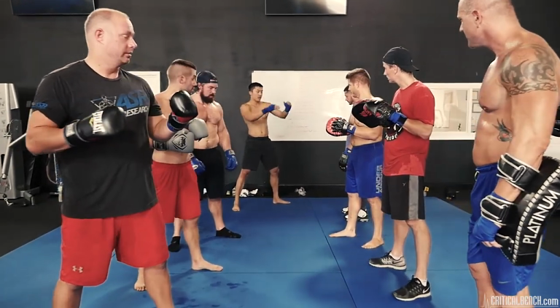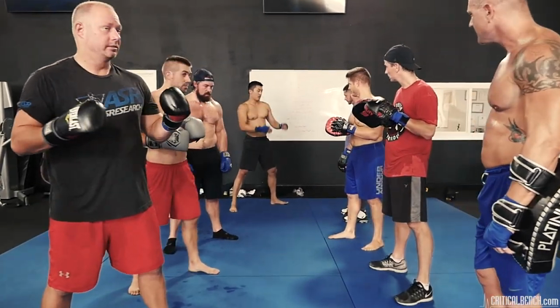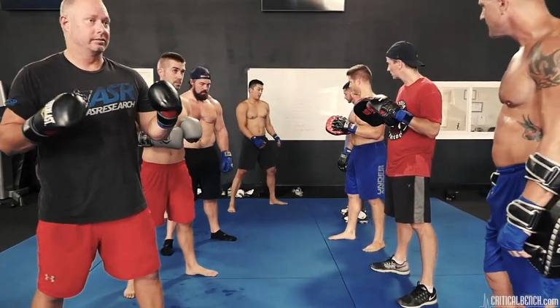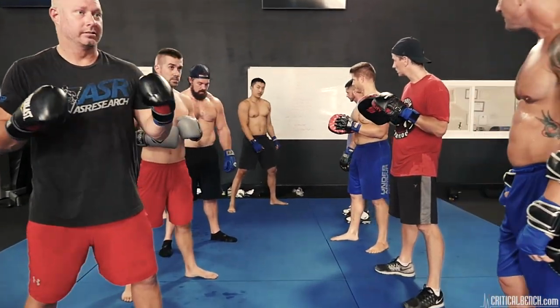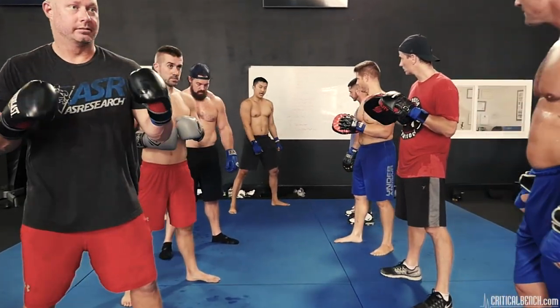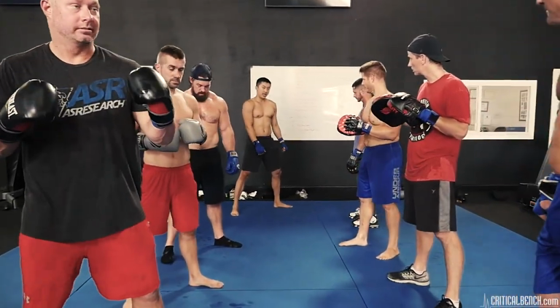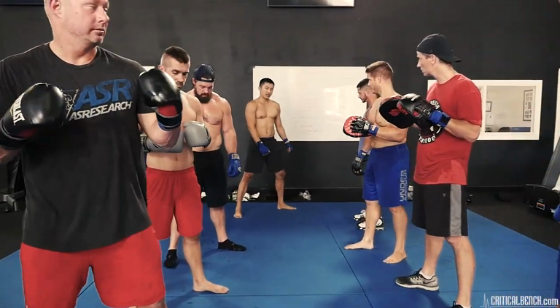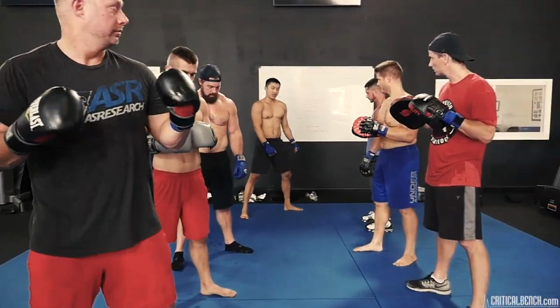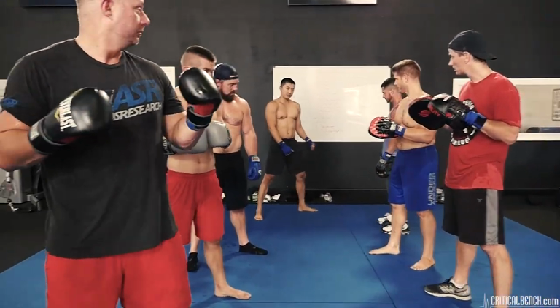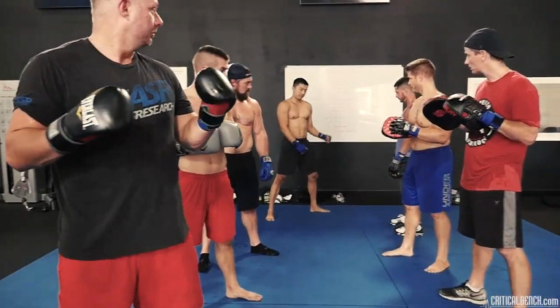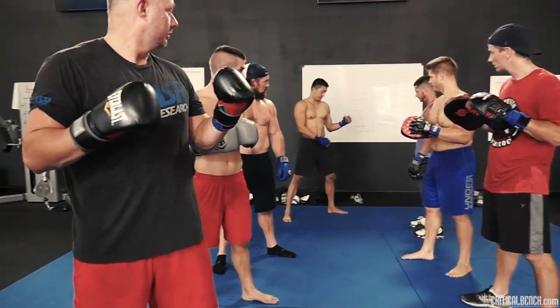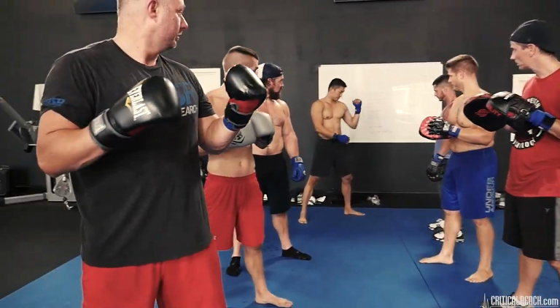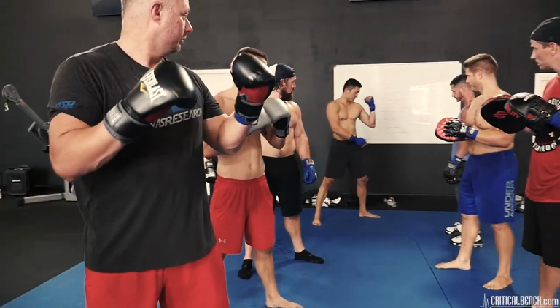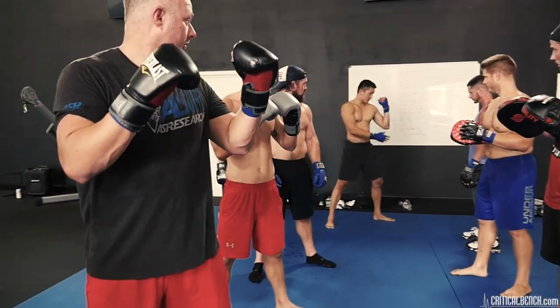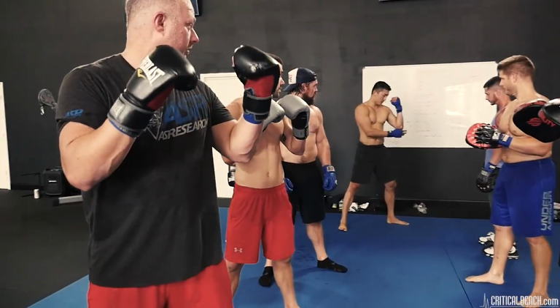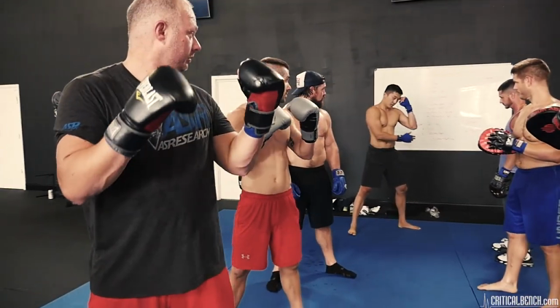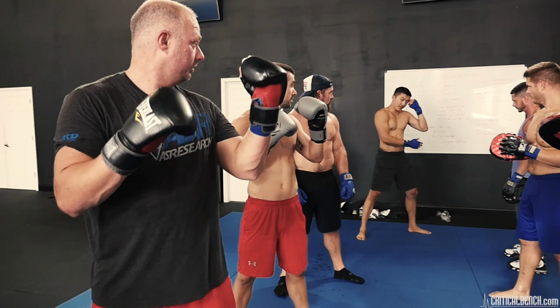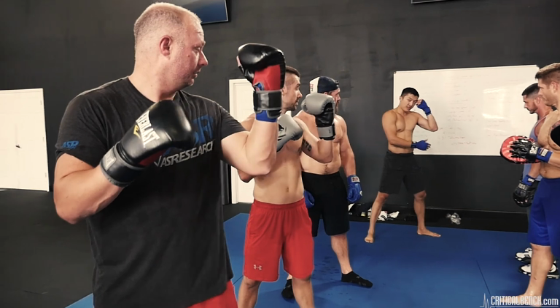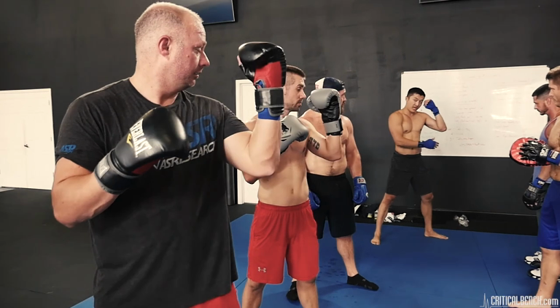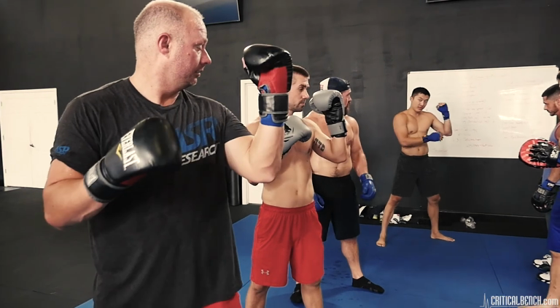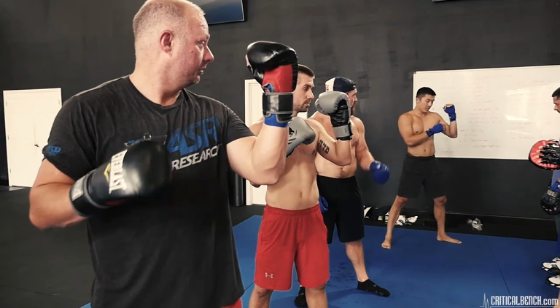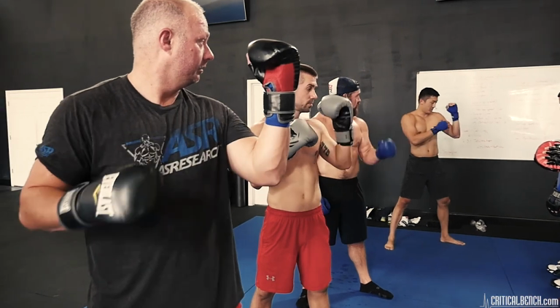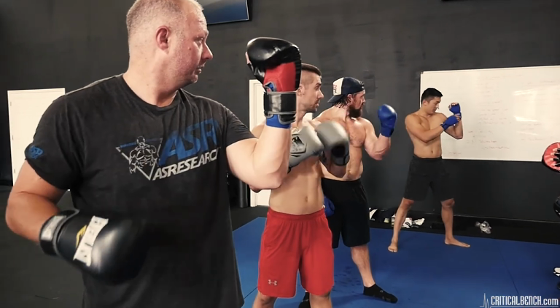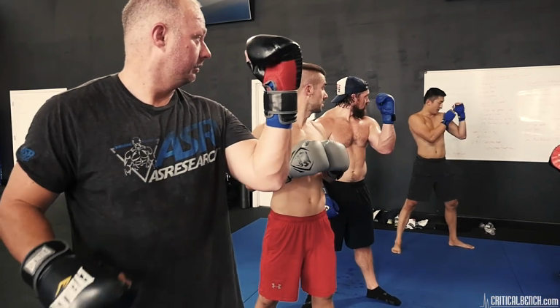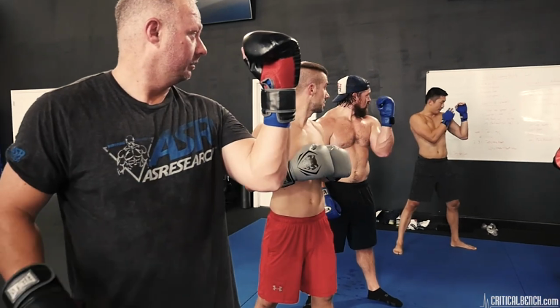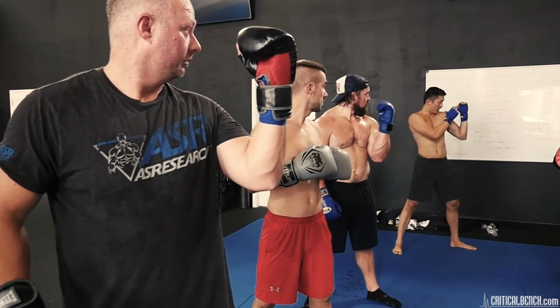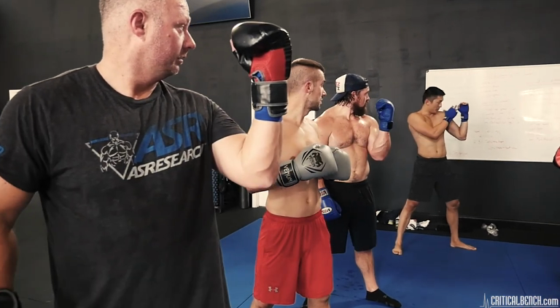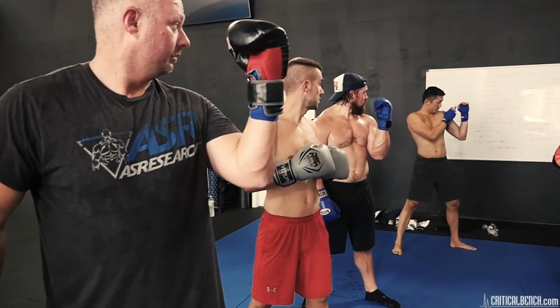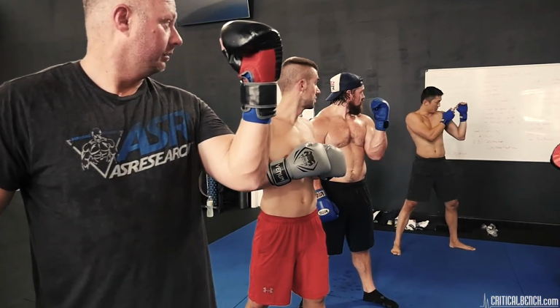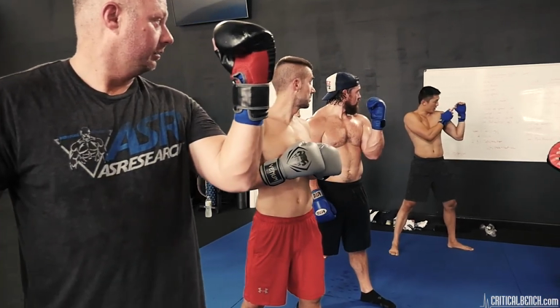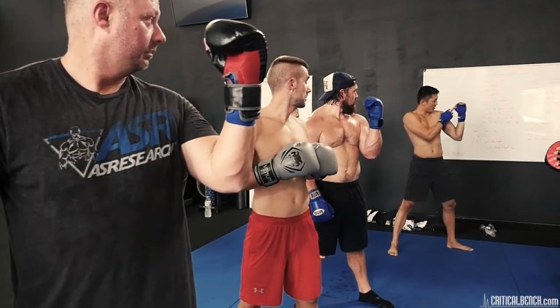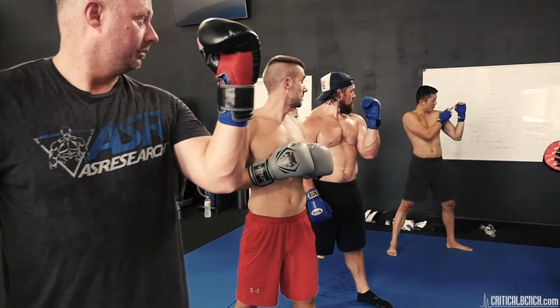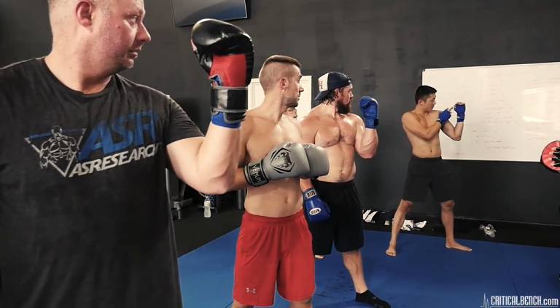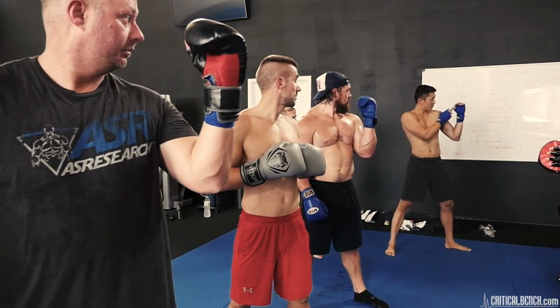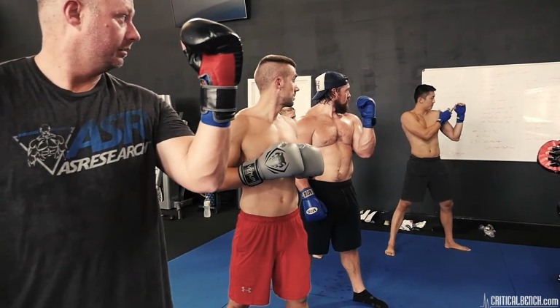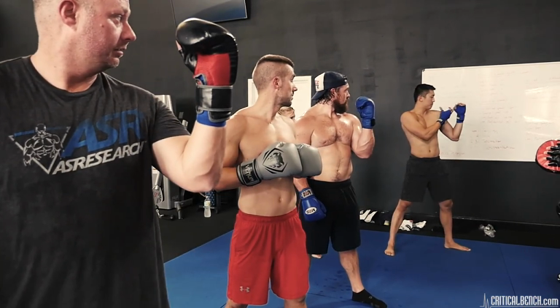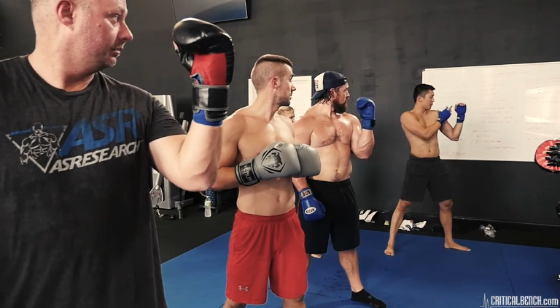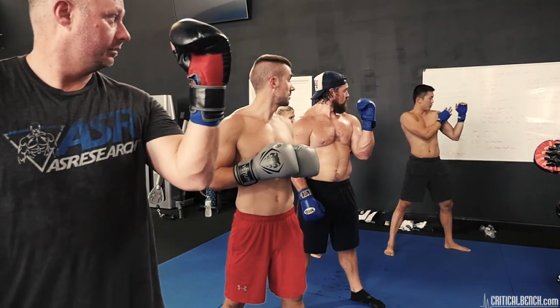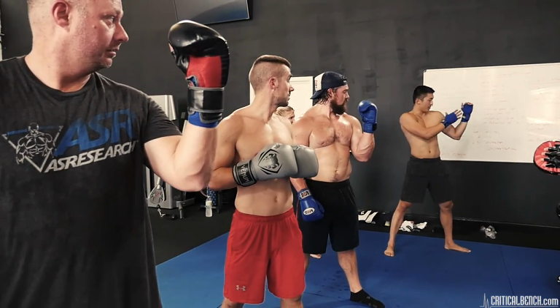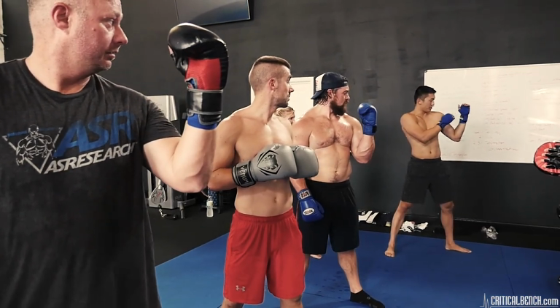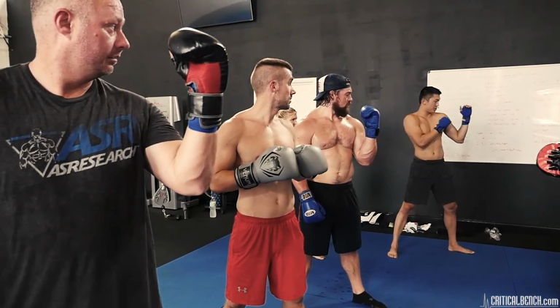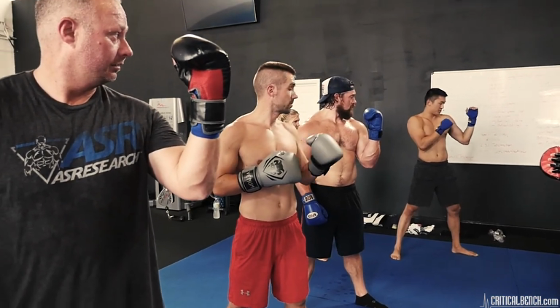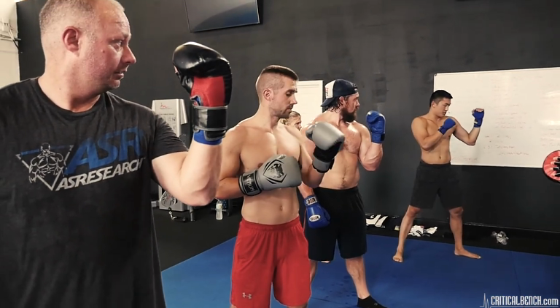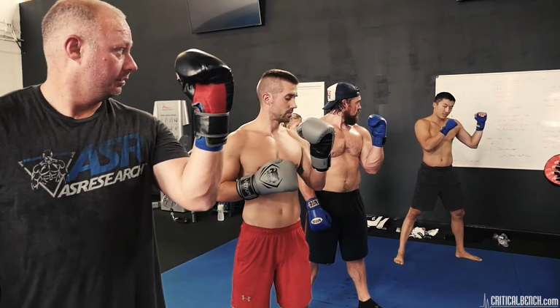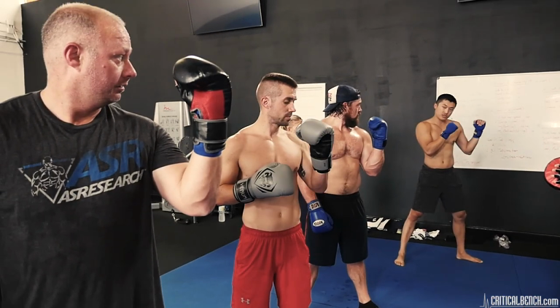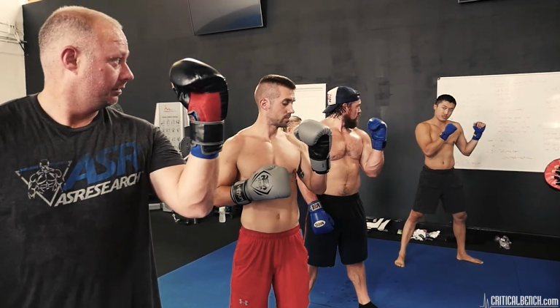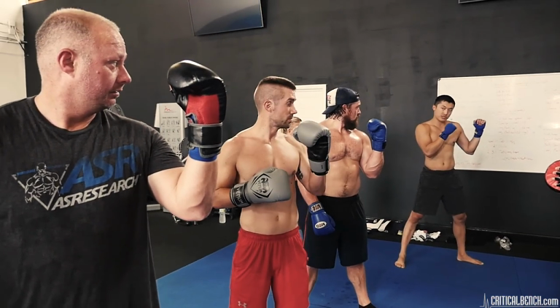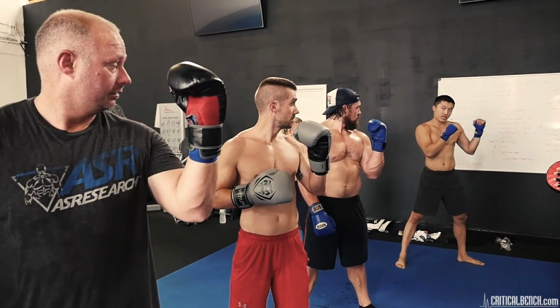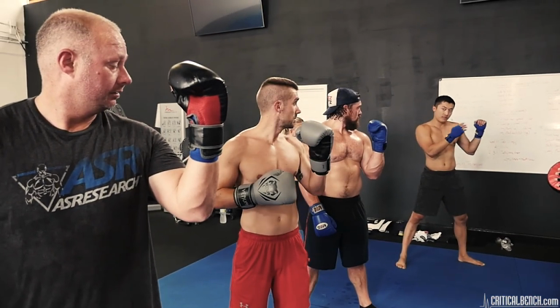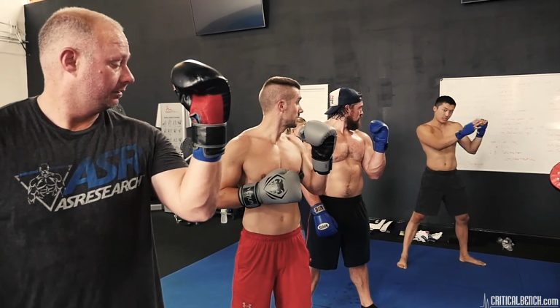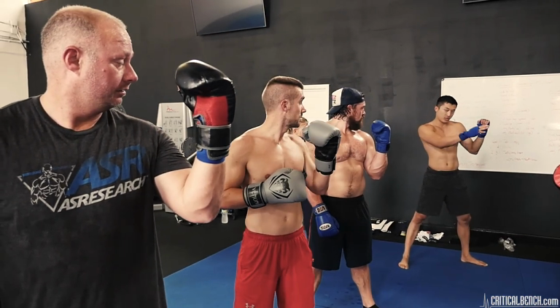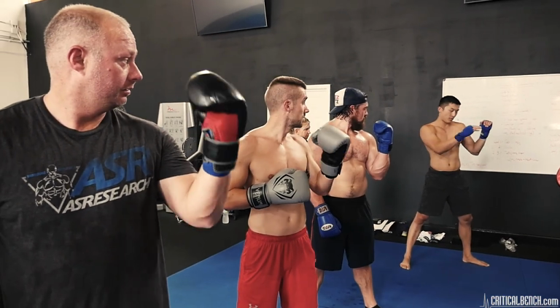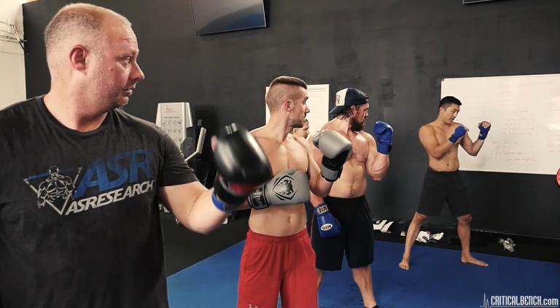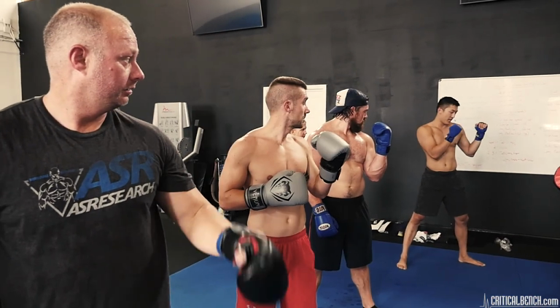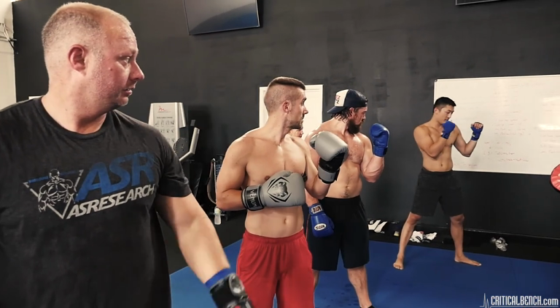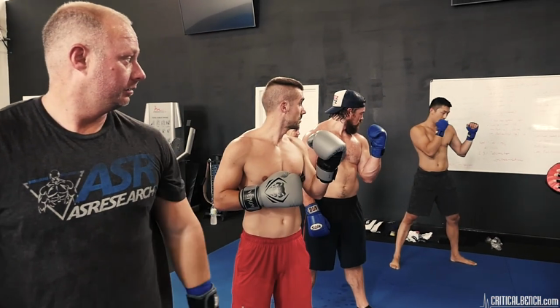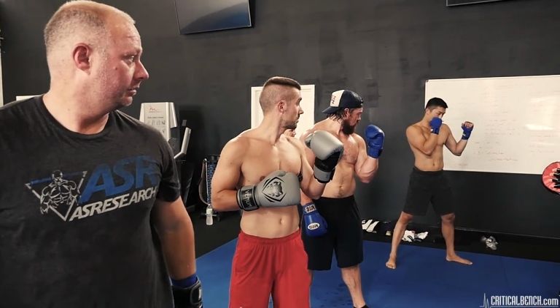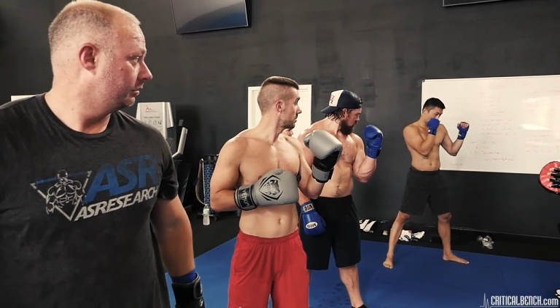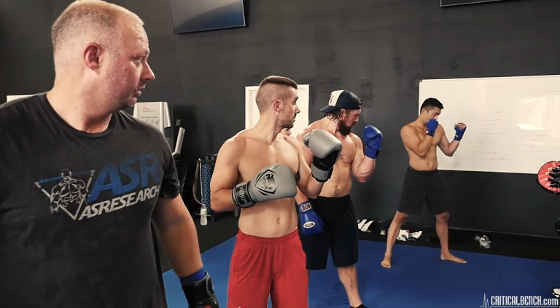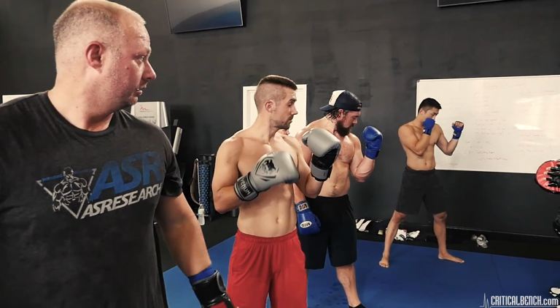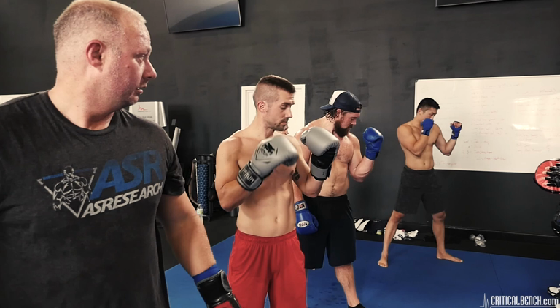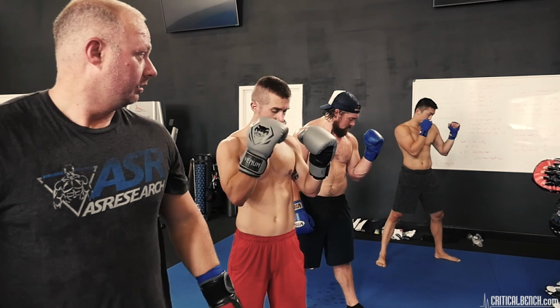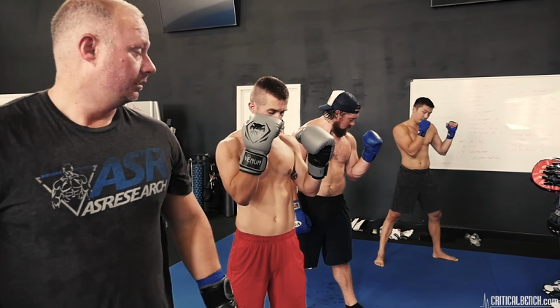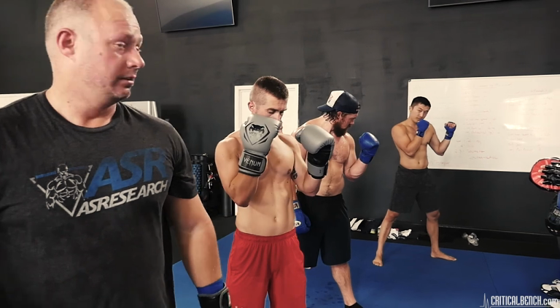Bring your hands up. Your left hand about this distance out, then your right hand right by your chin.